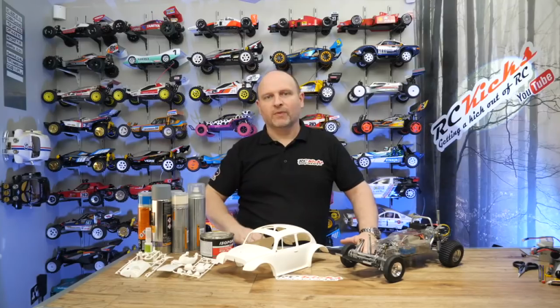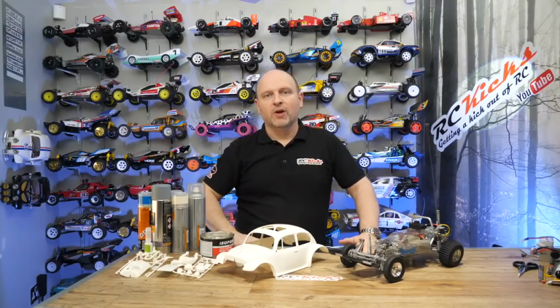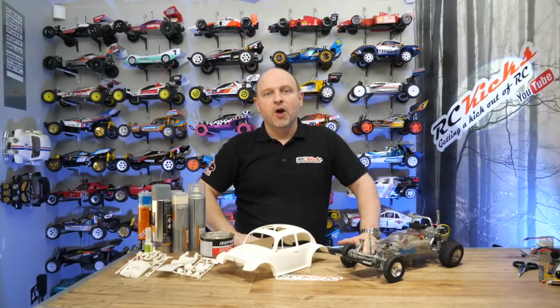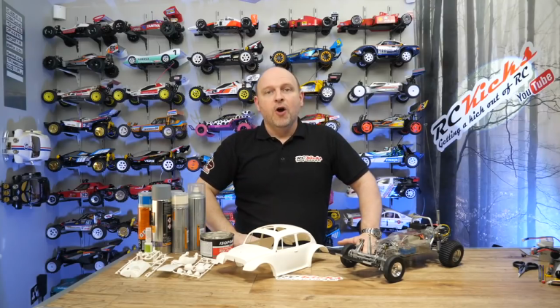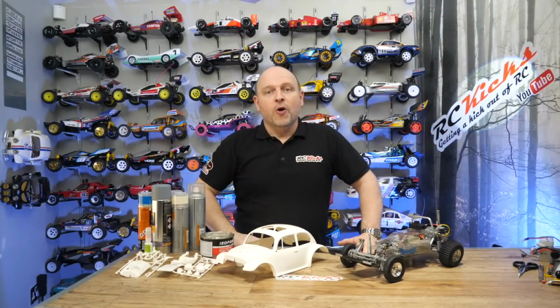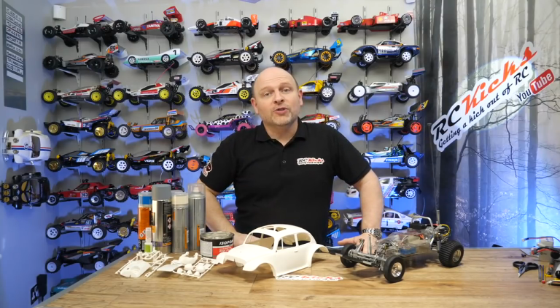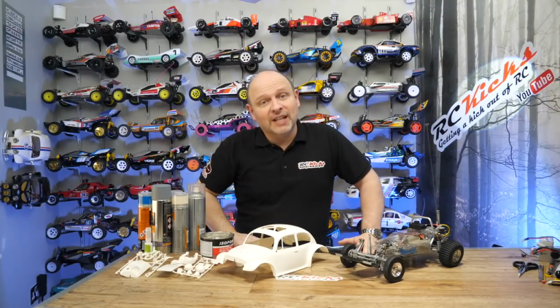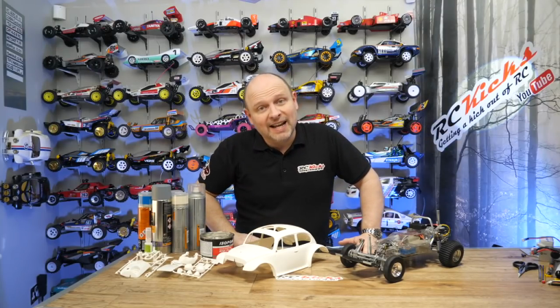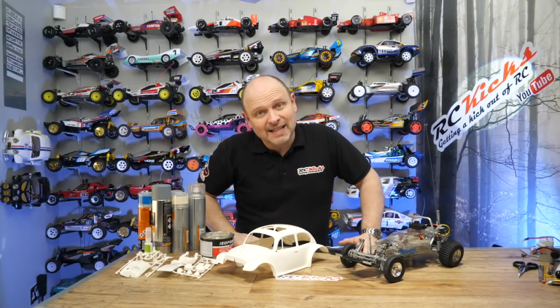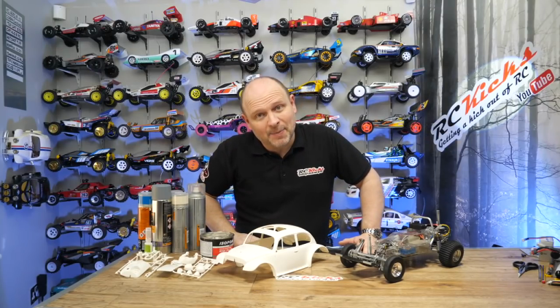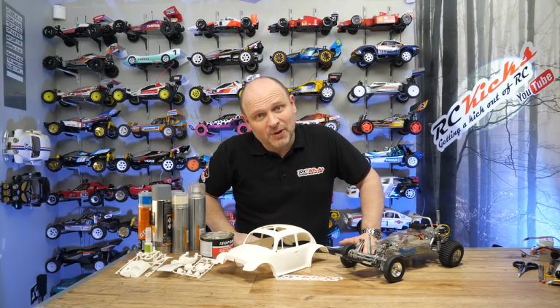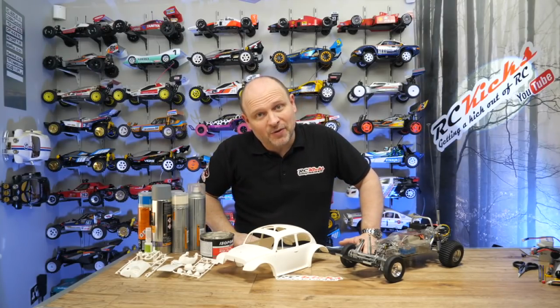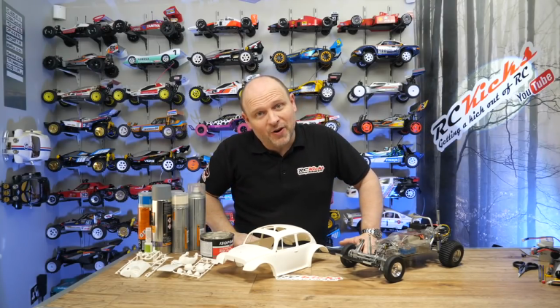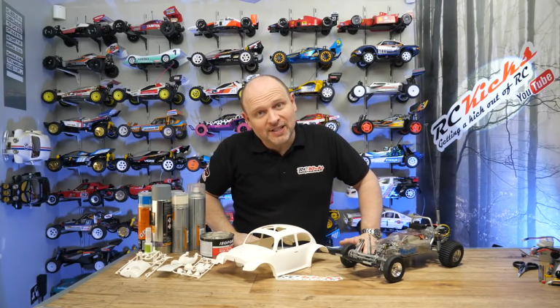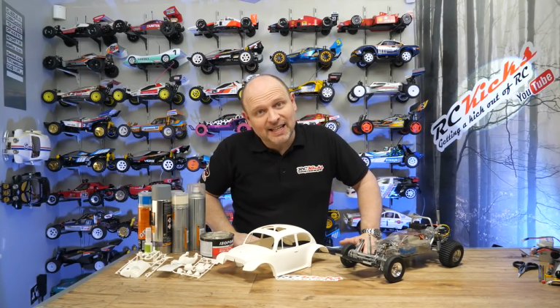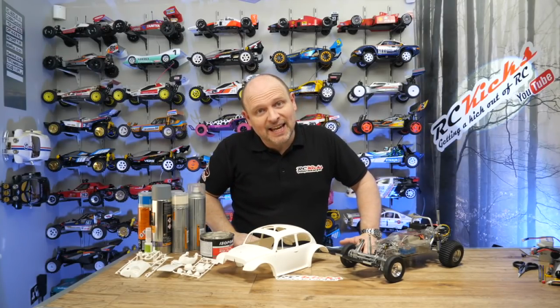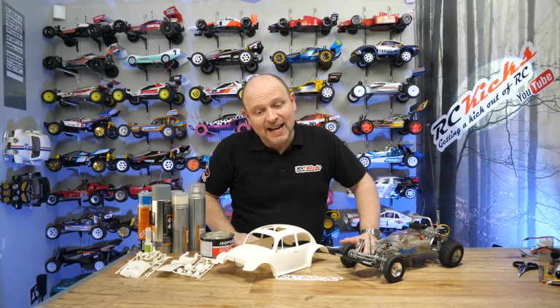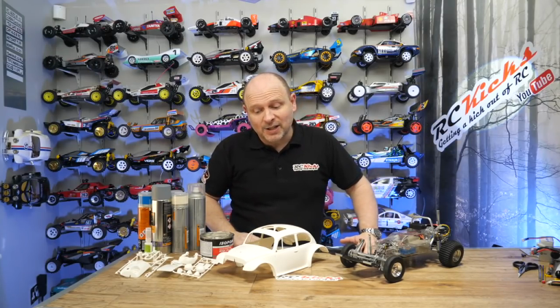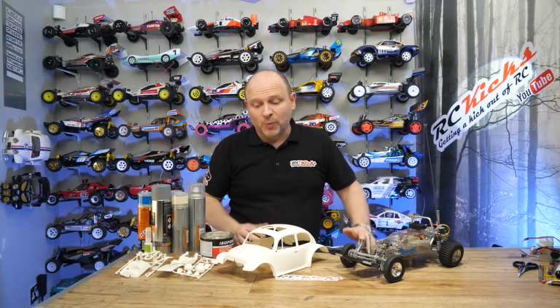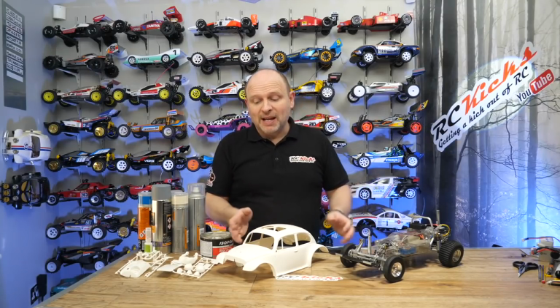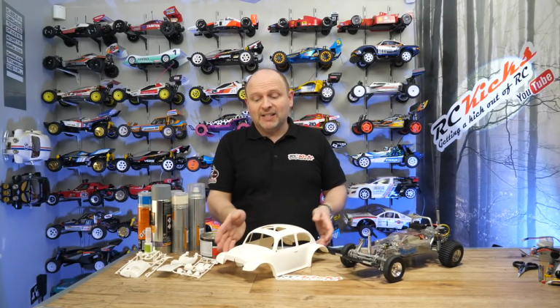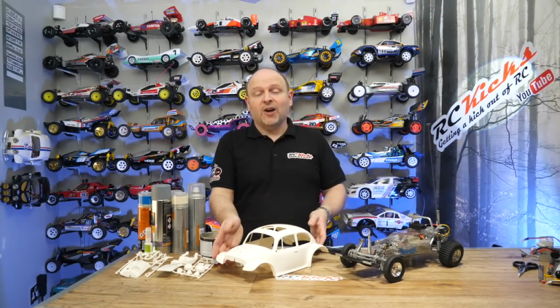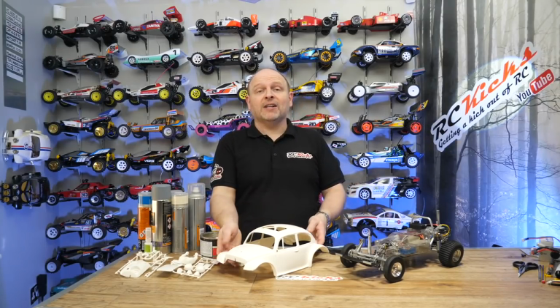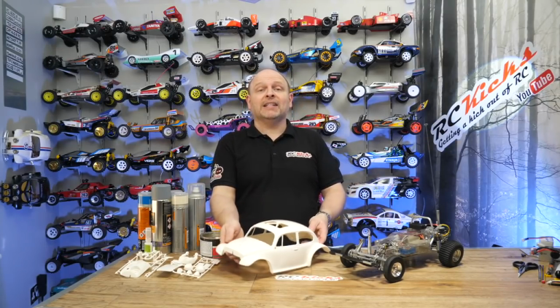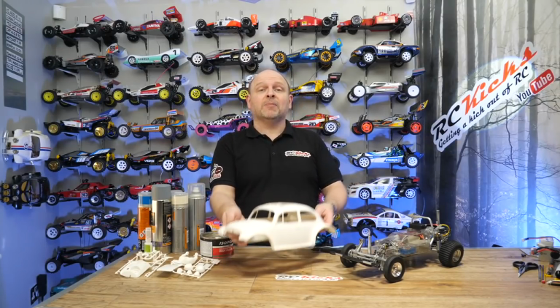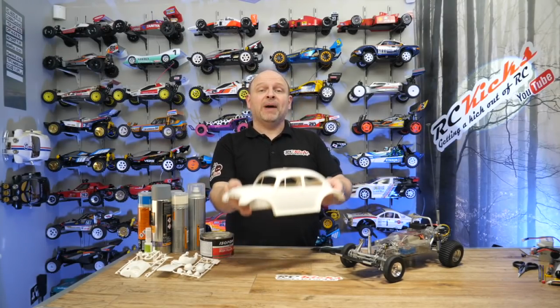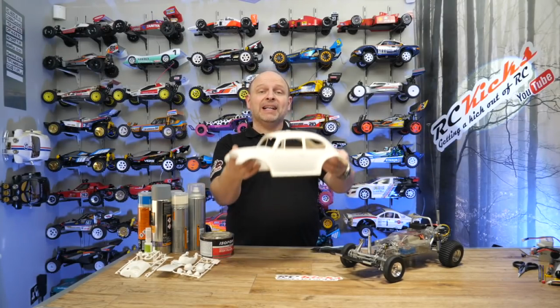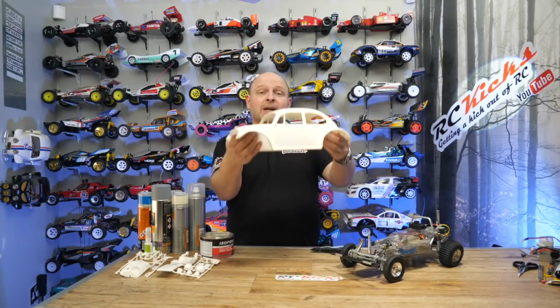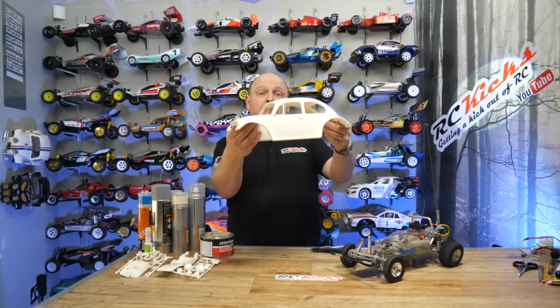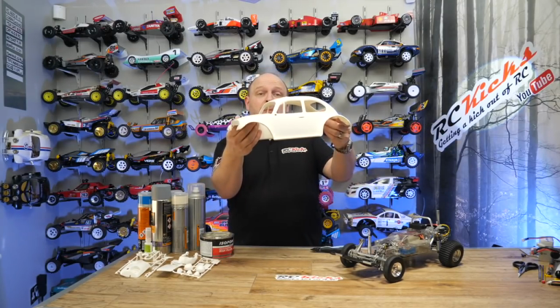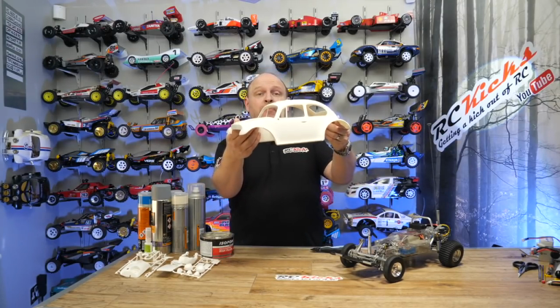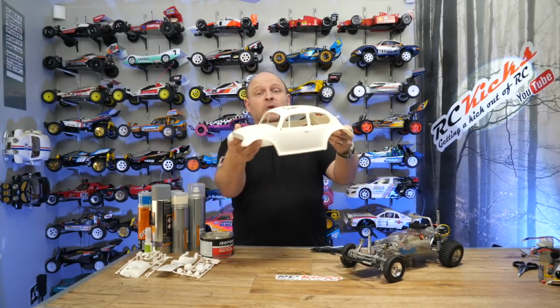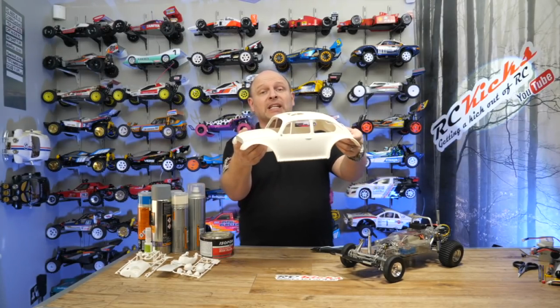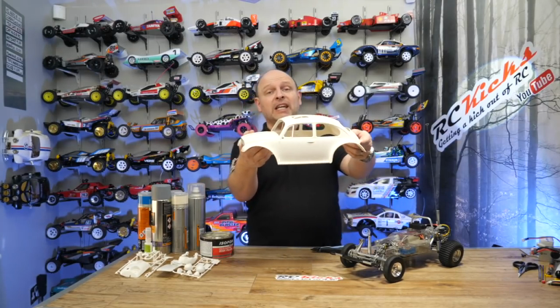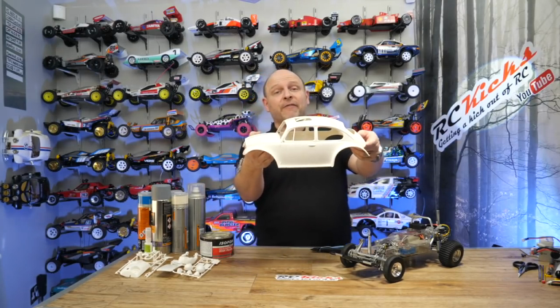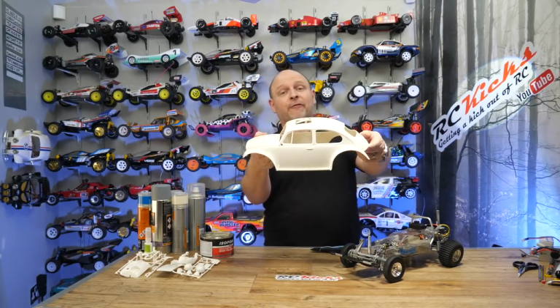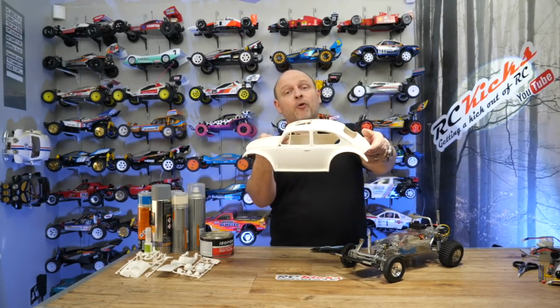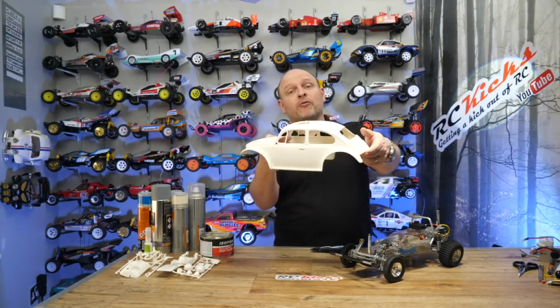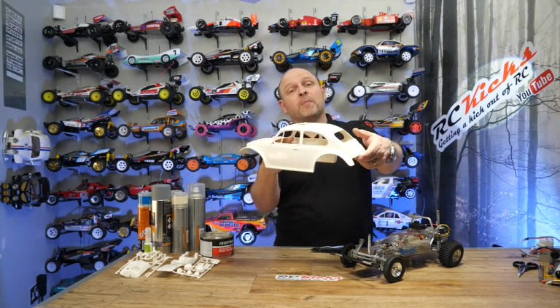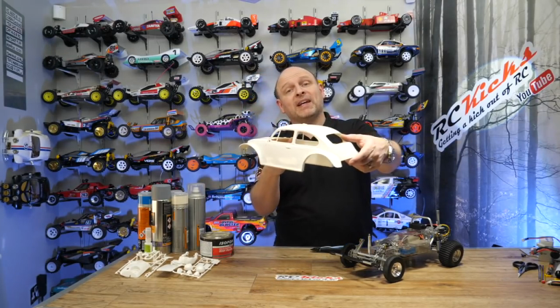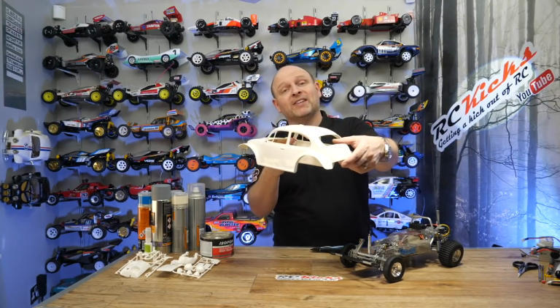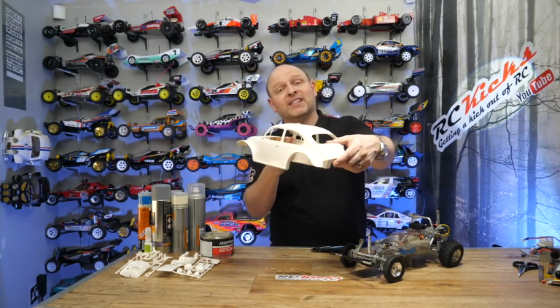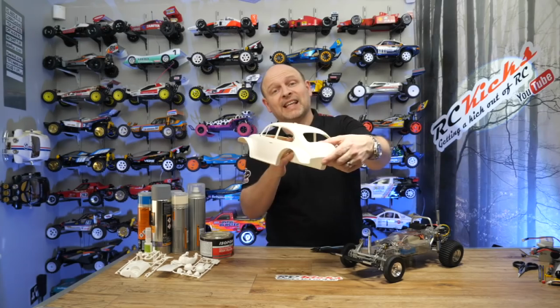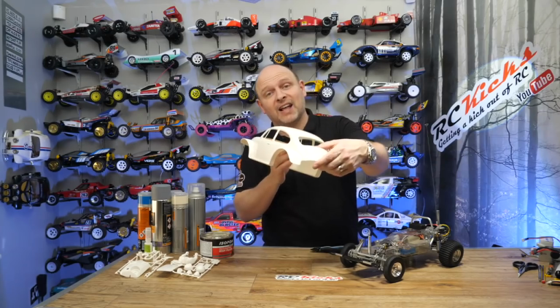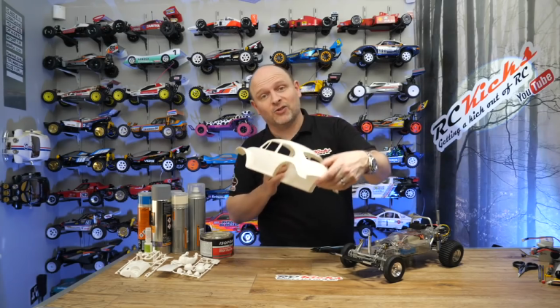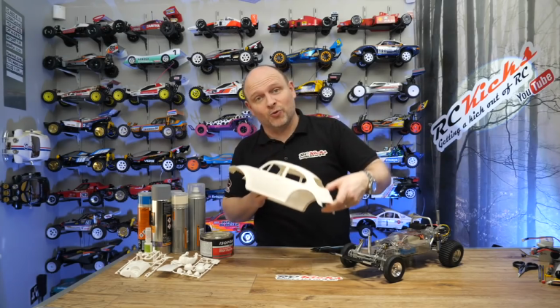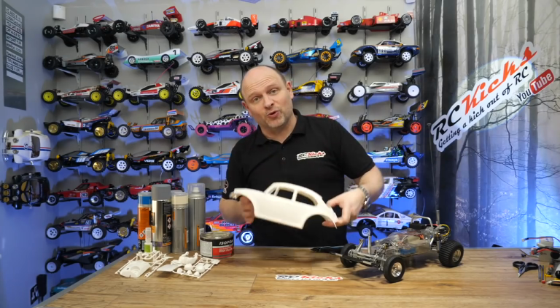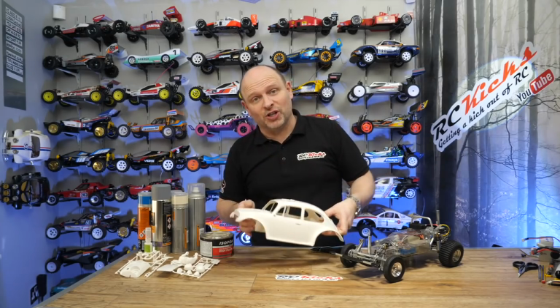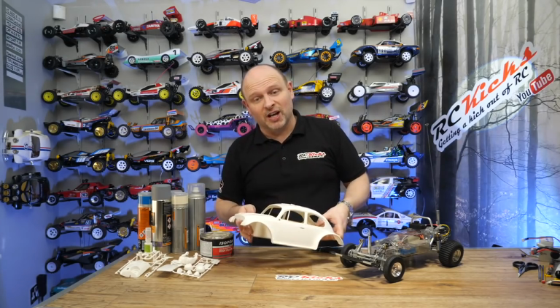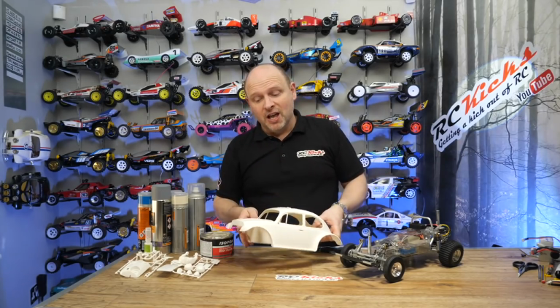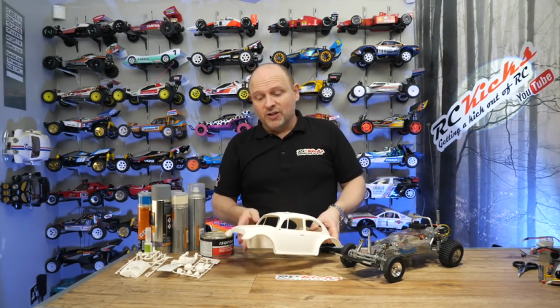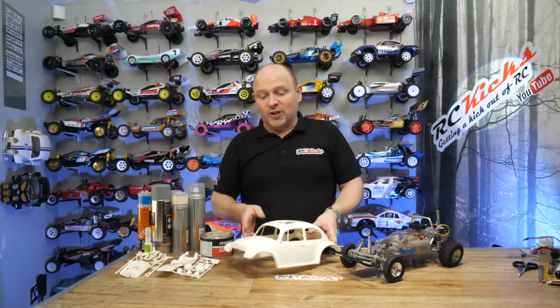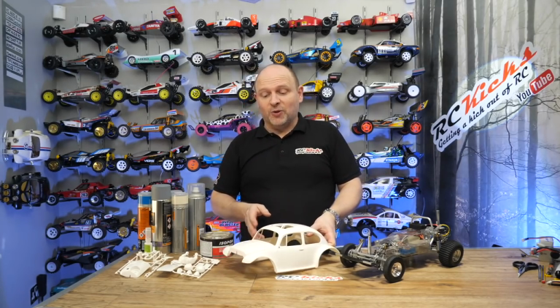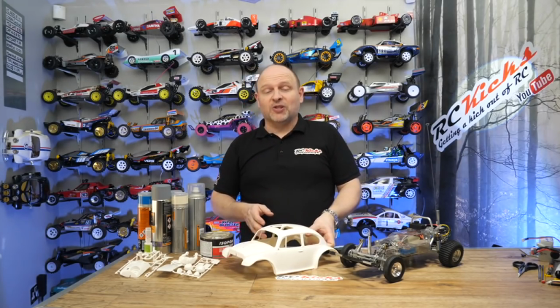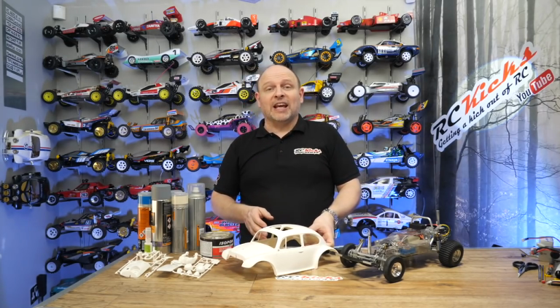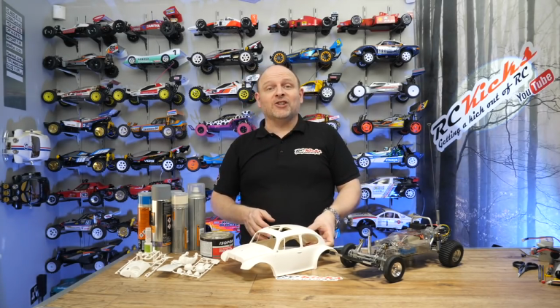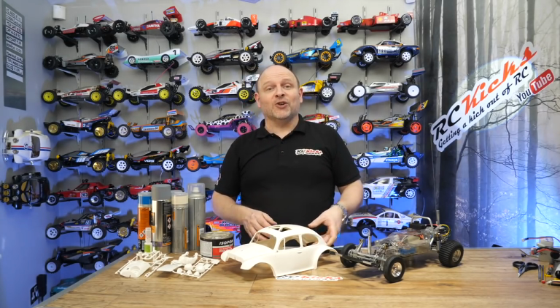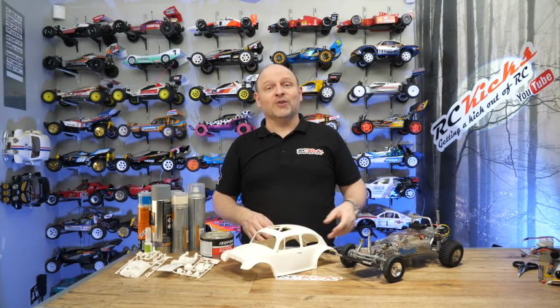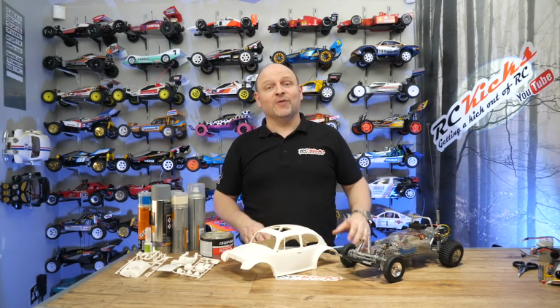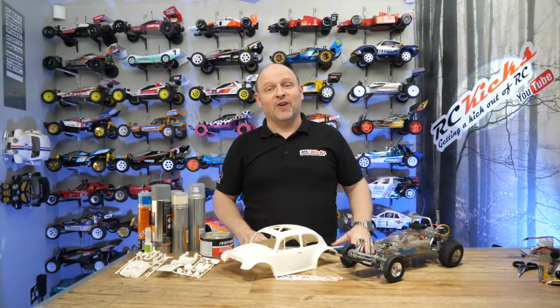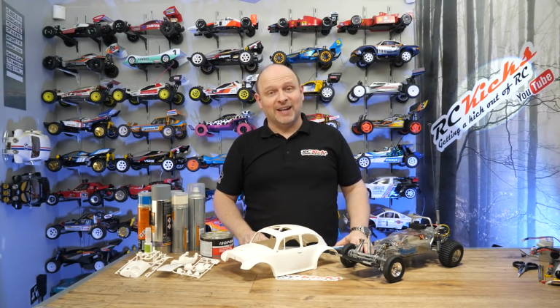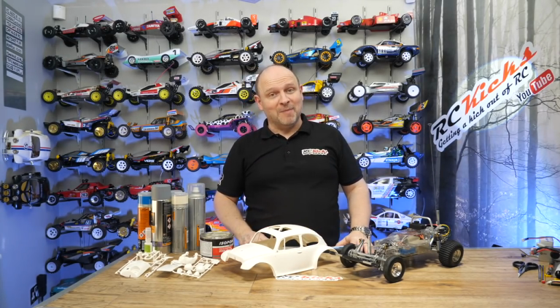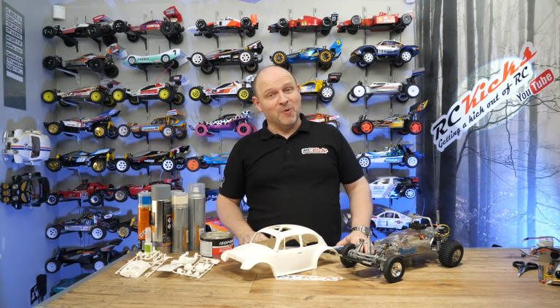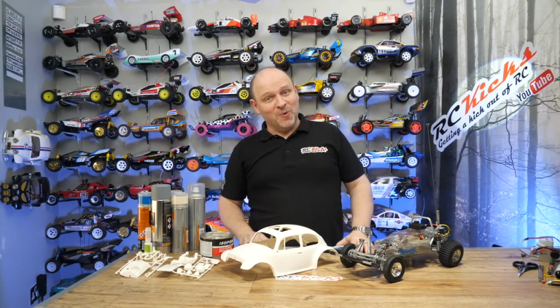On today's episode of RC Kicks, we're starting to paint up the body for Rebecca's Sand Scorcher, so stay tuned to find out more.